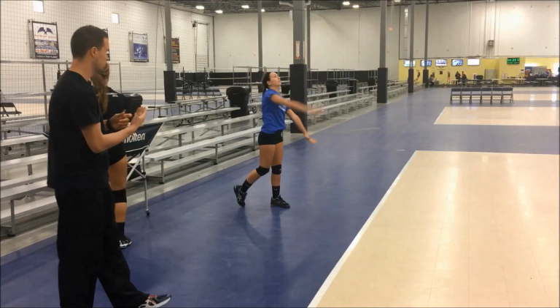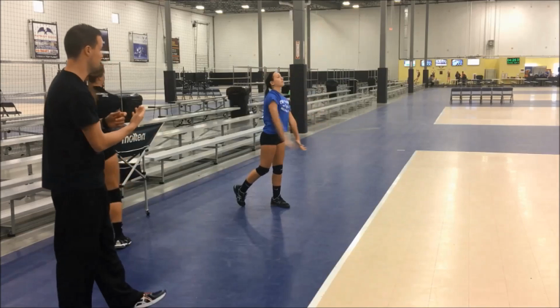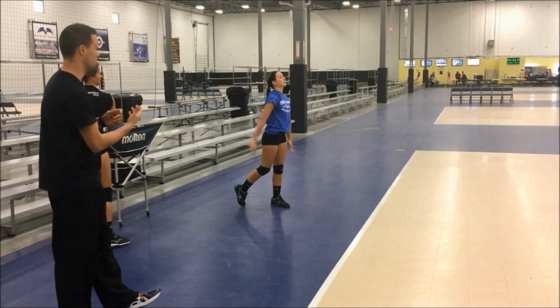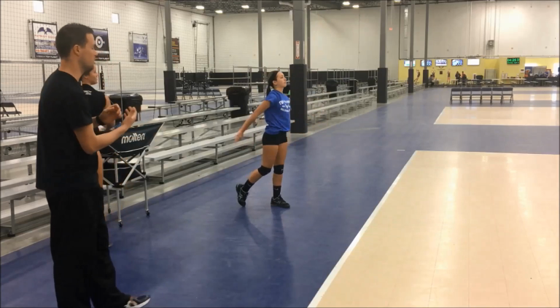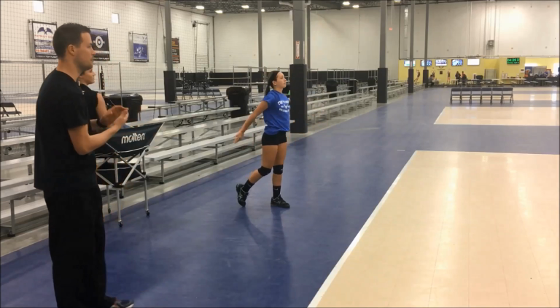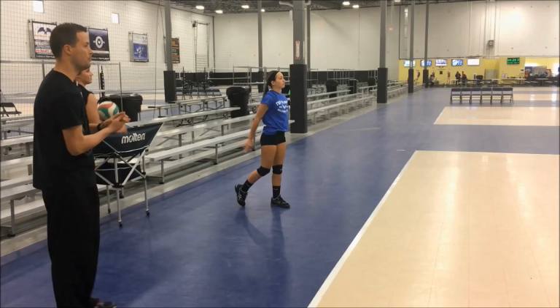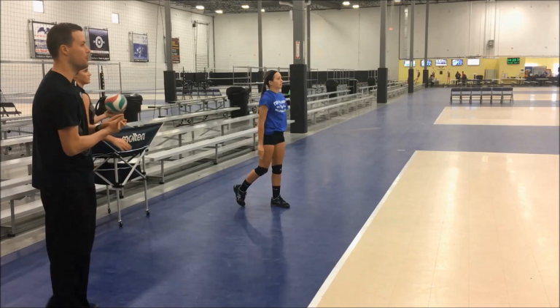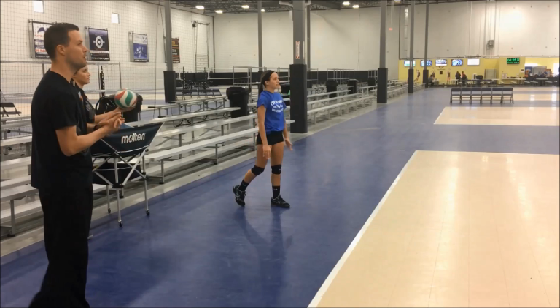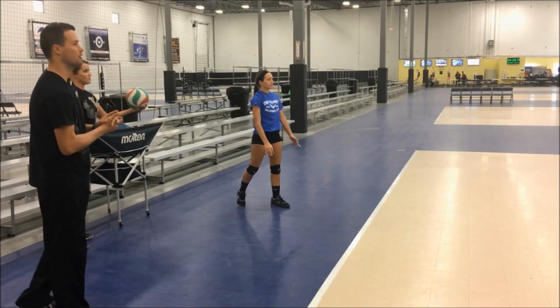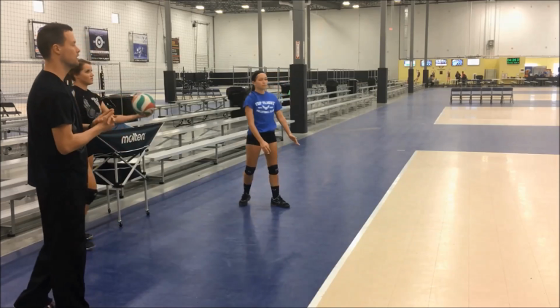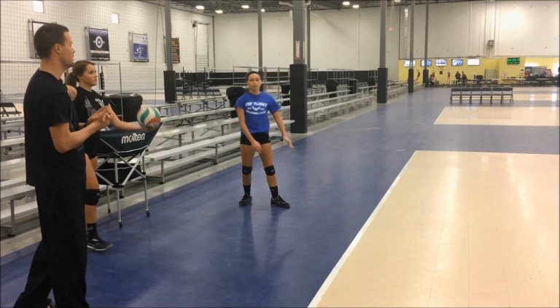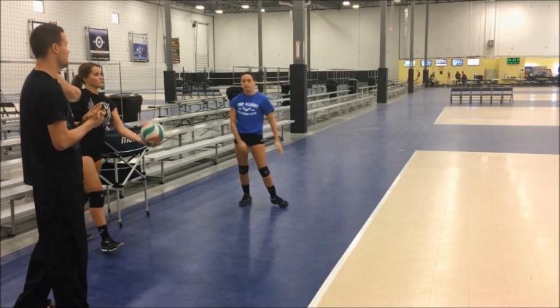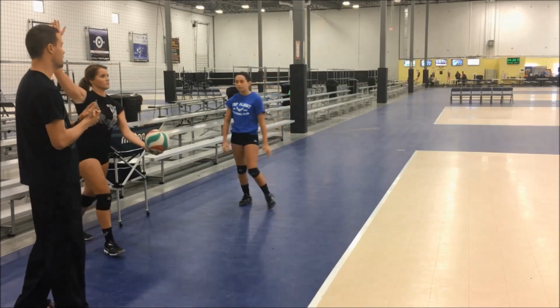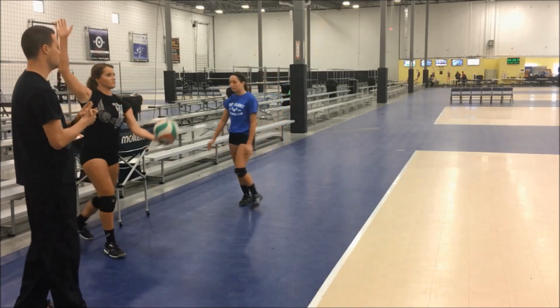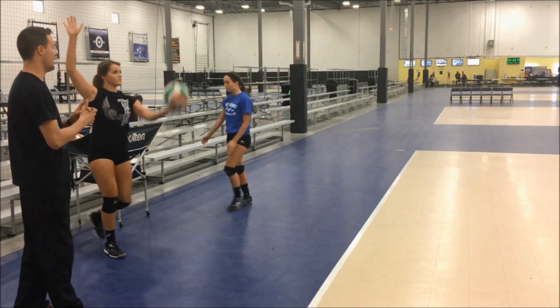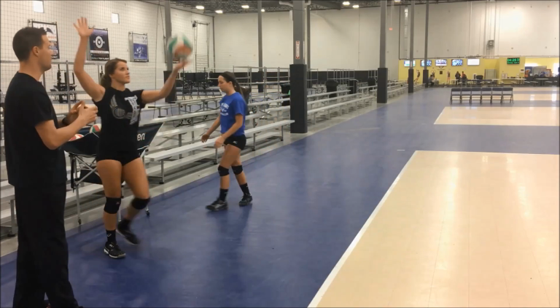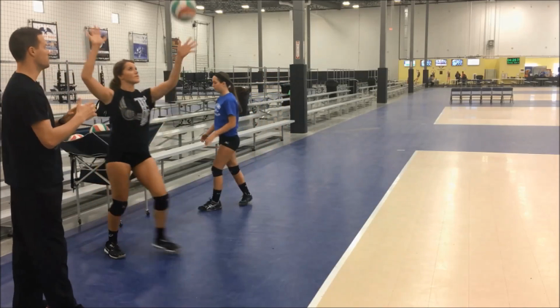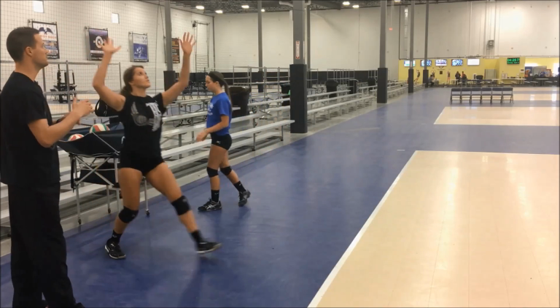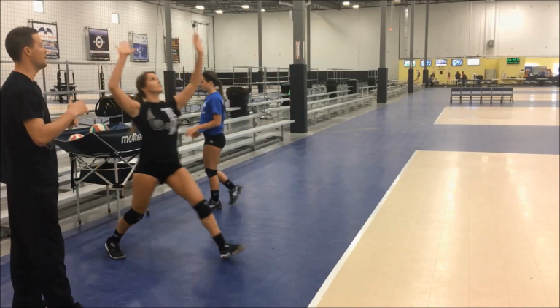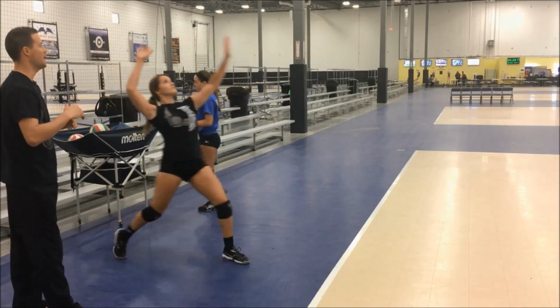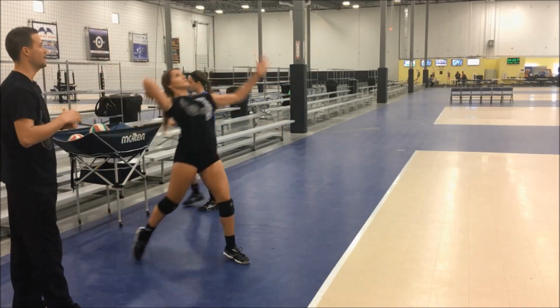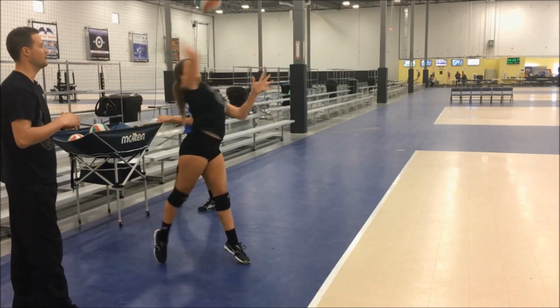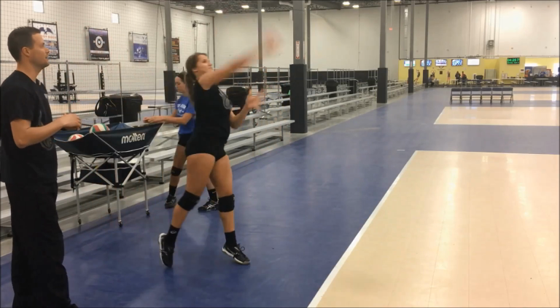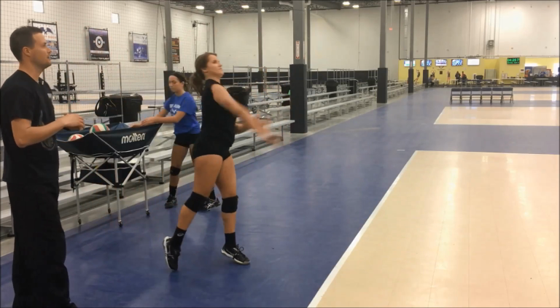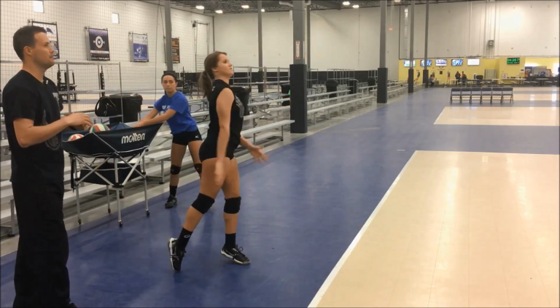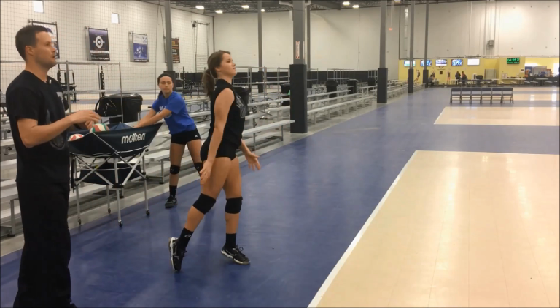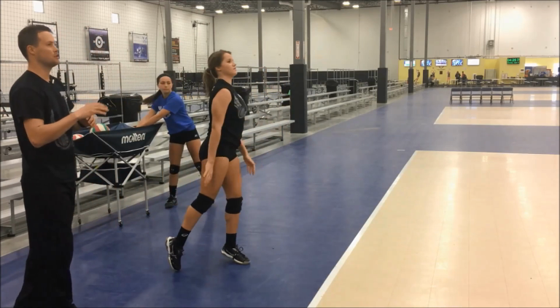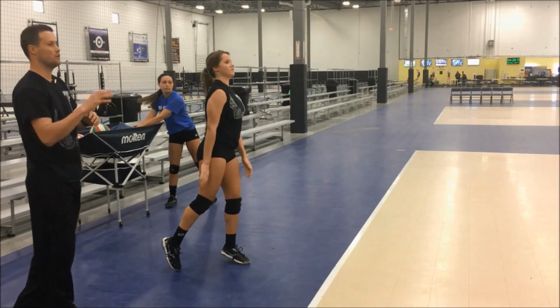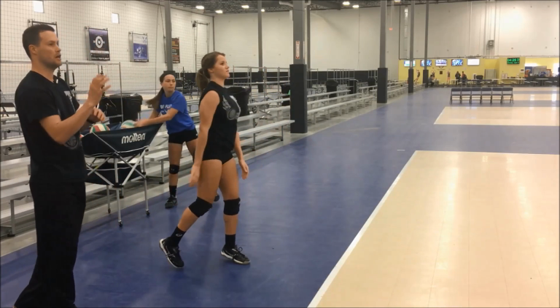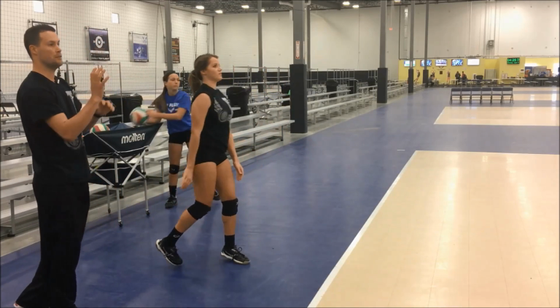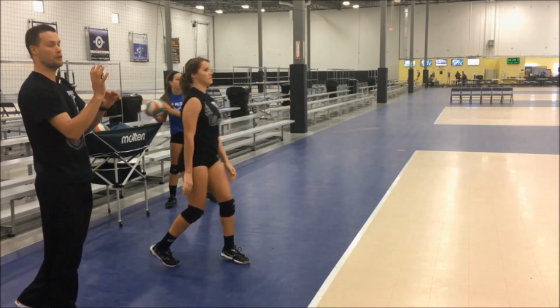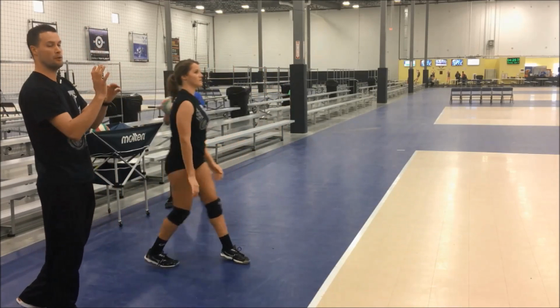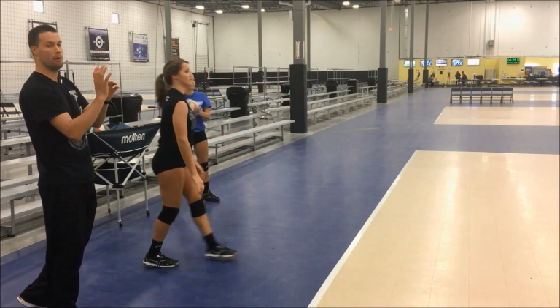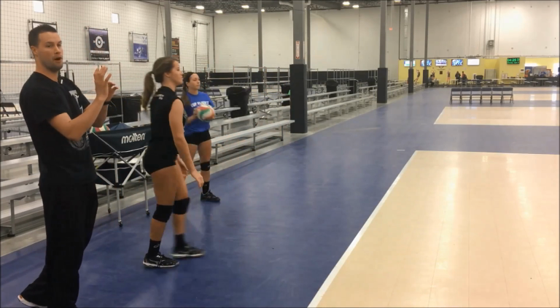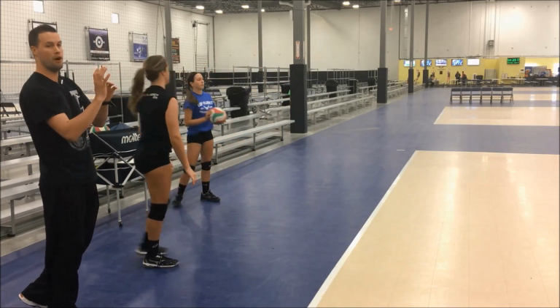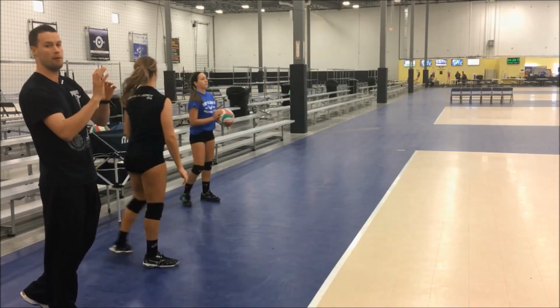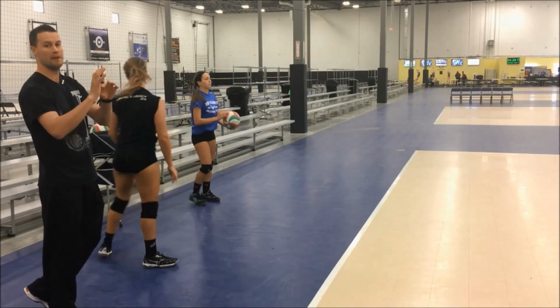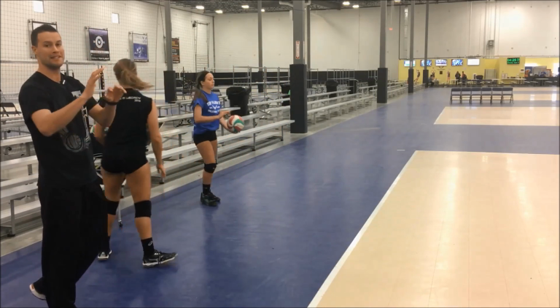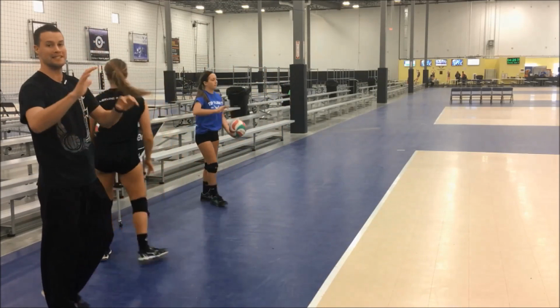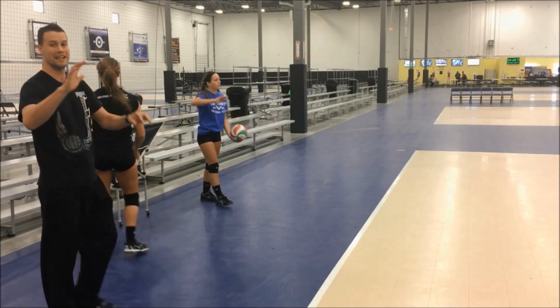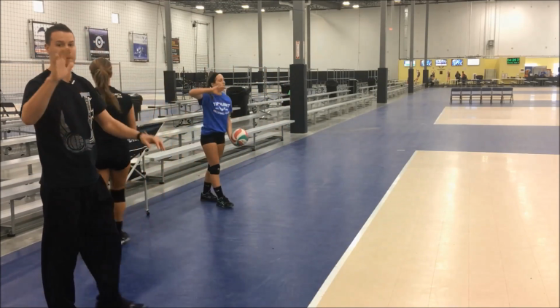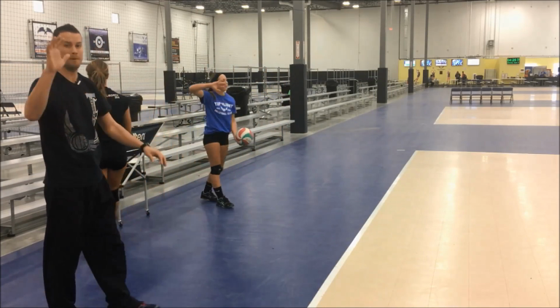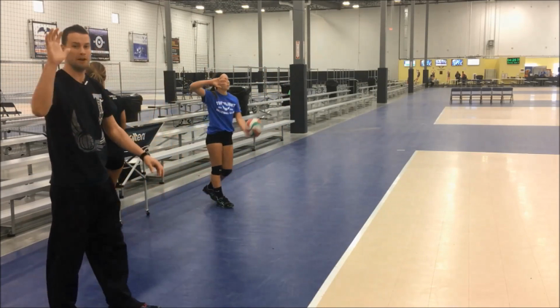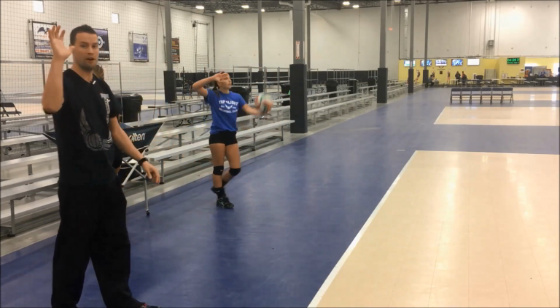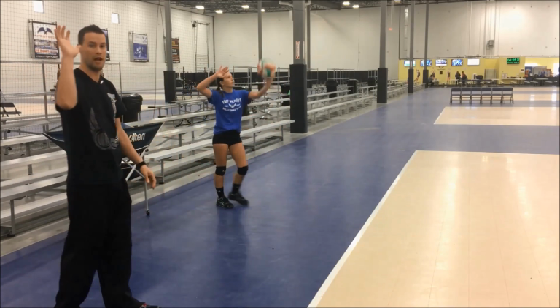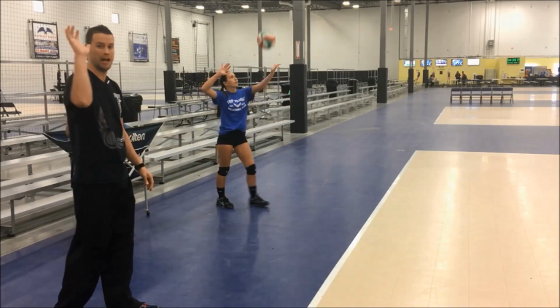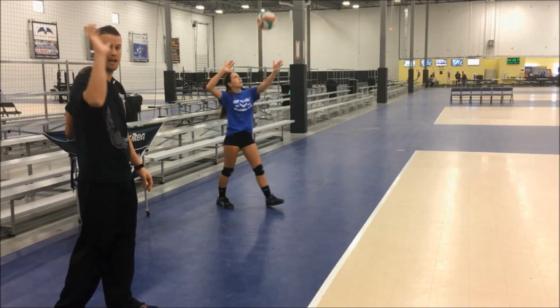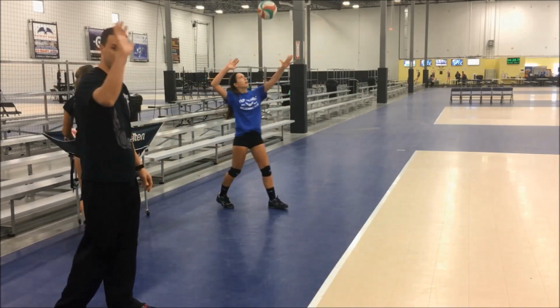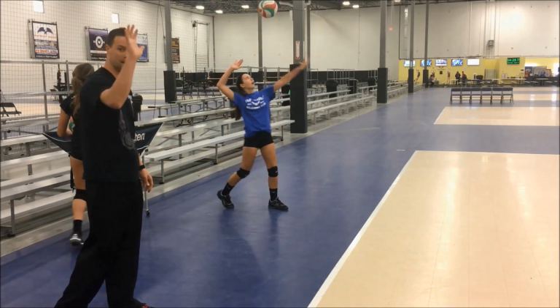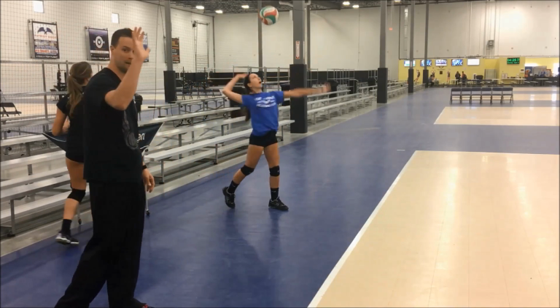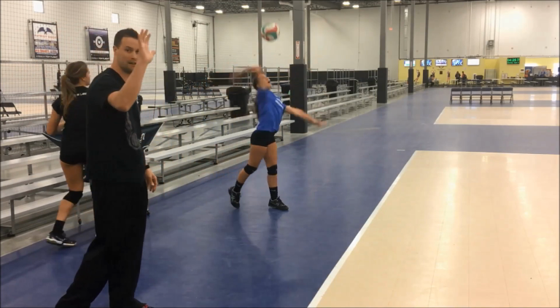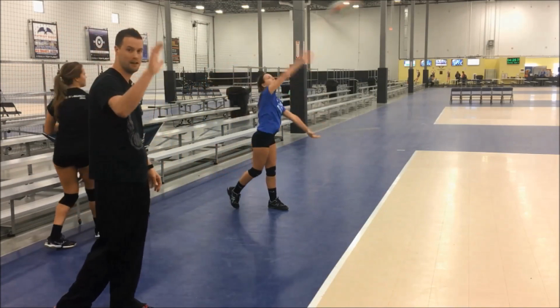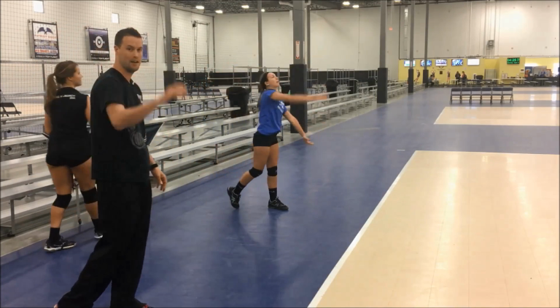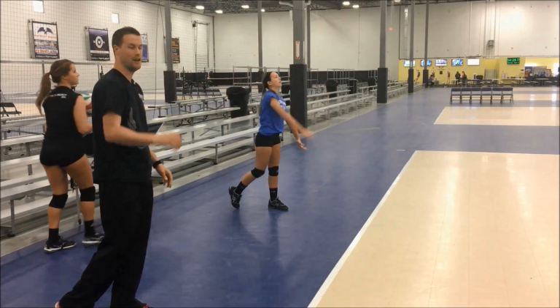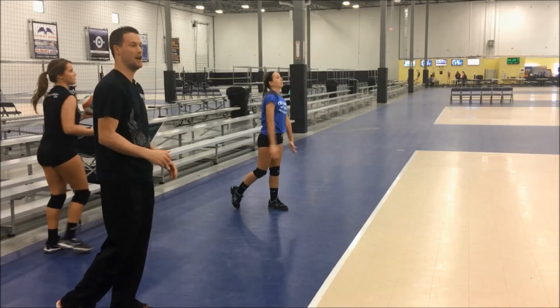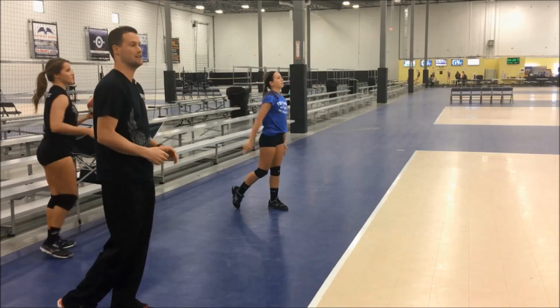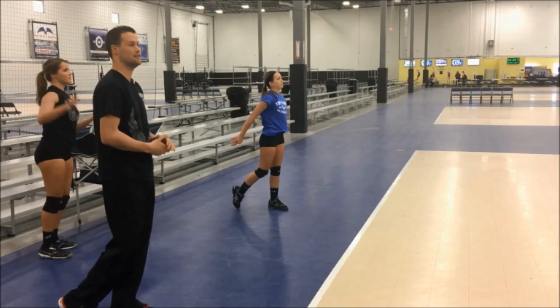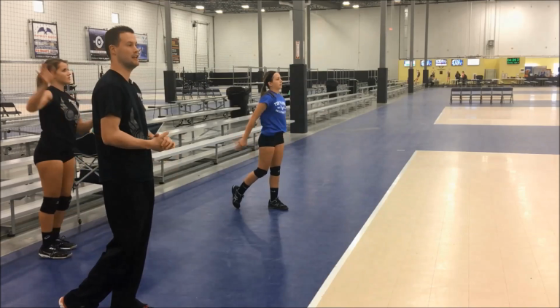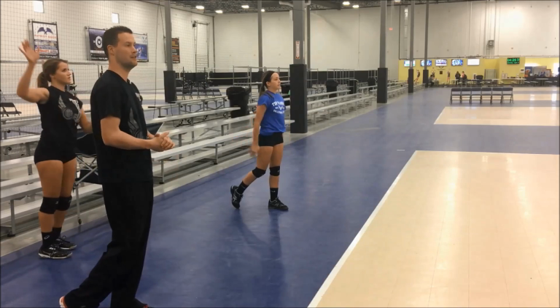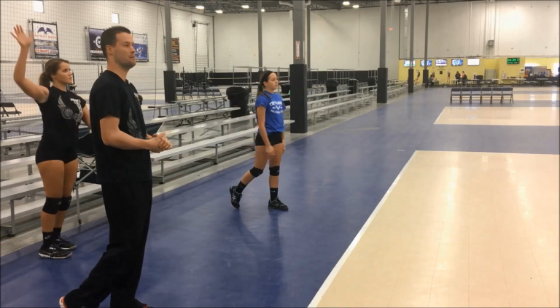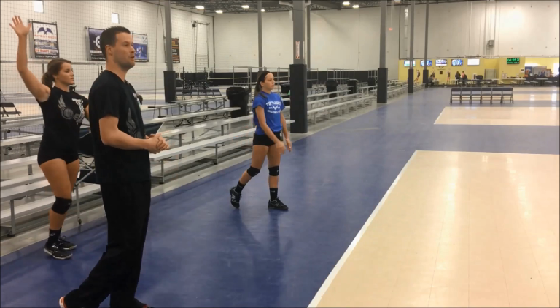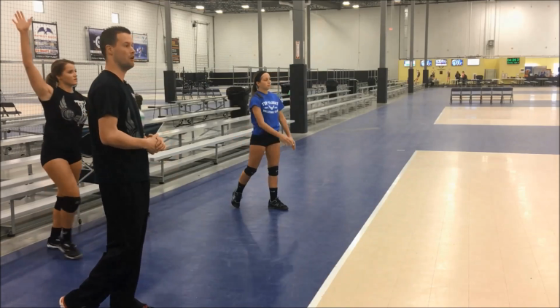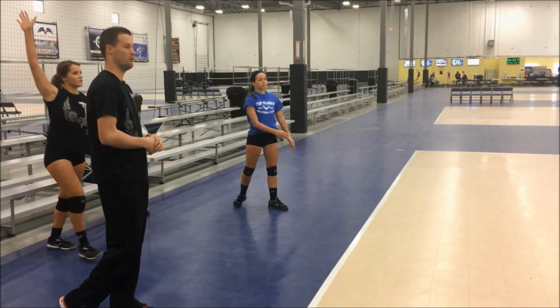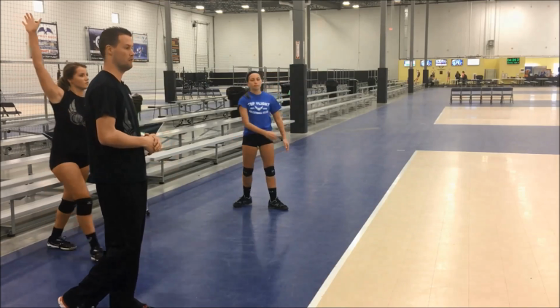Watch a couple more — getting elbows back, making sure we're hitting with our palm and stopping our hand as it's hitting the ball.